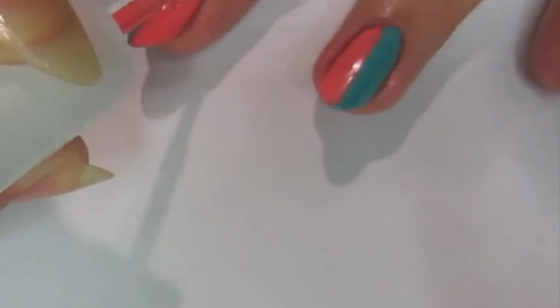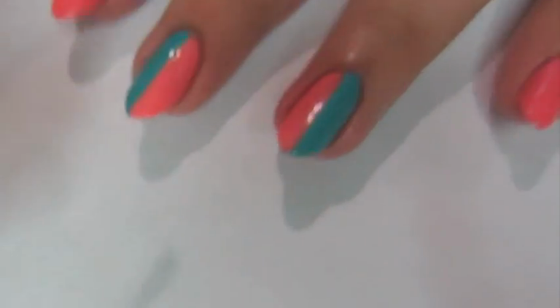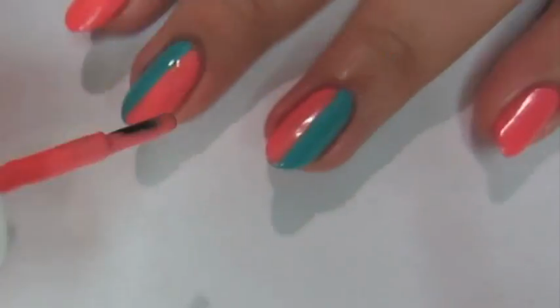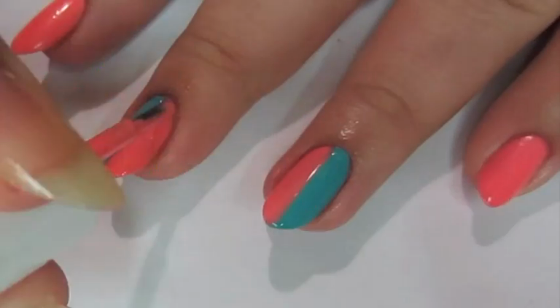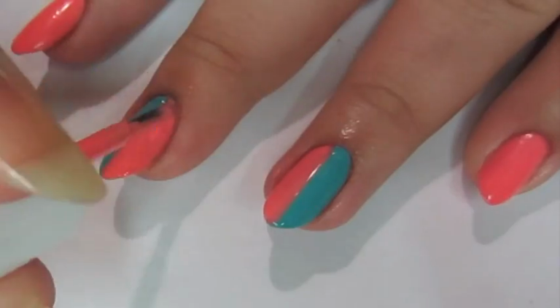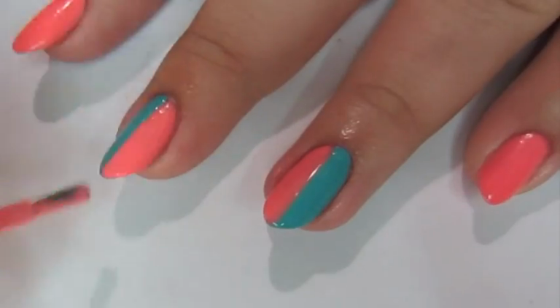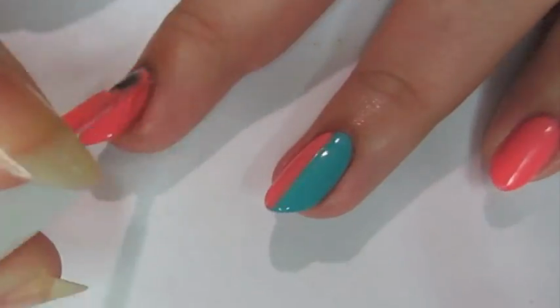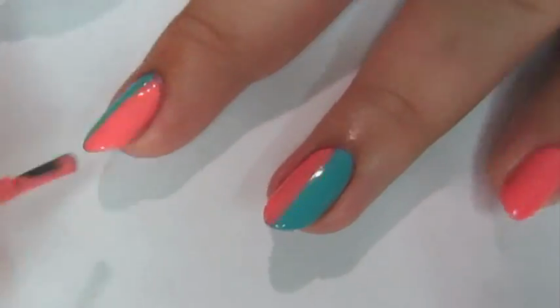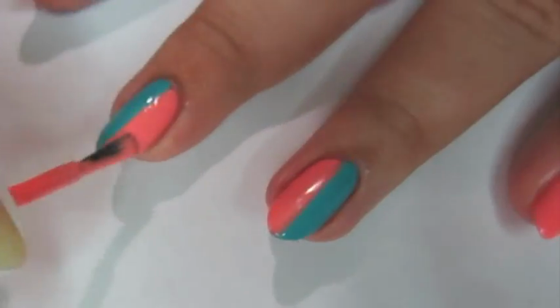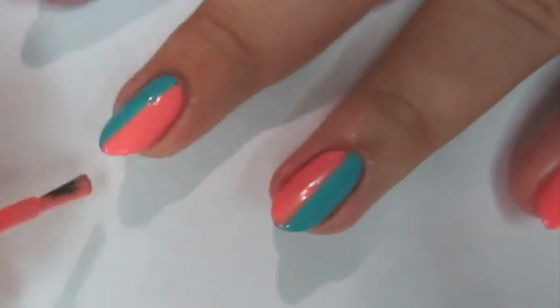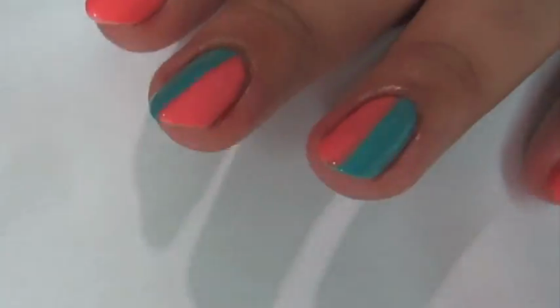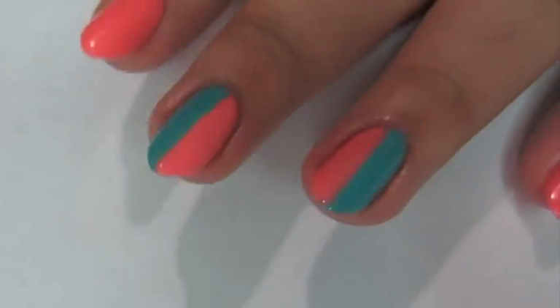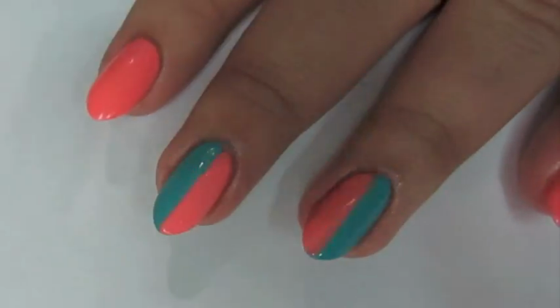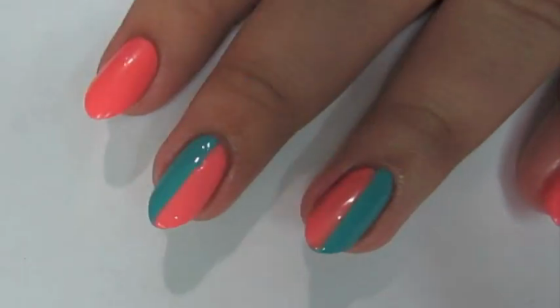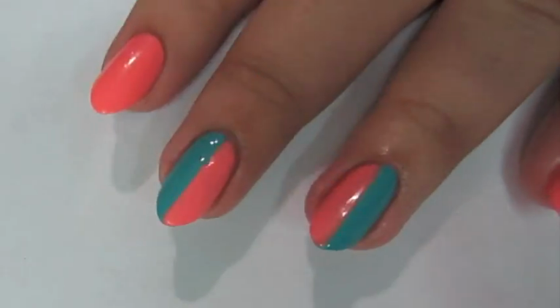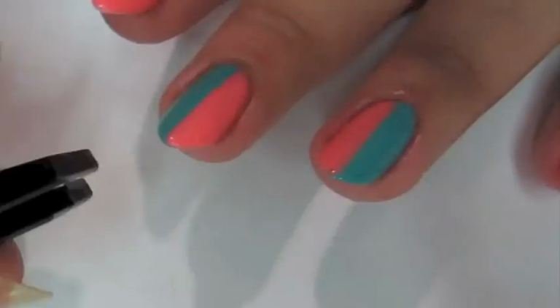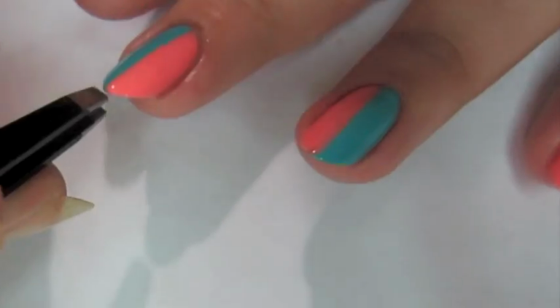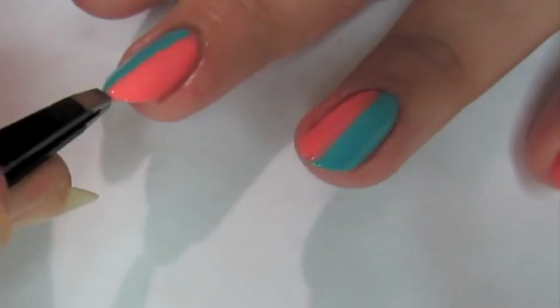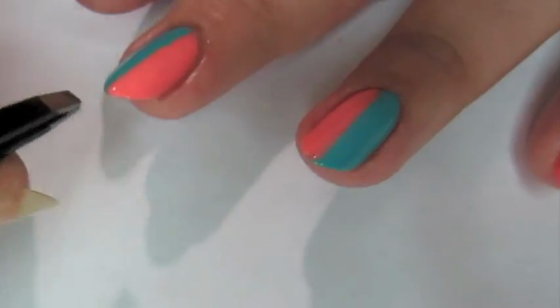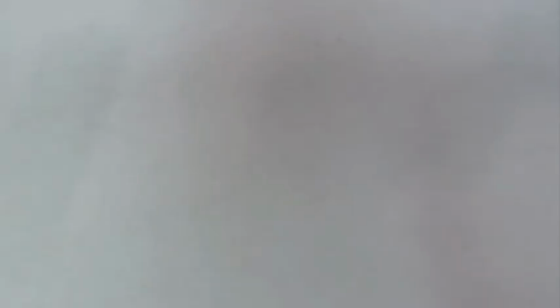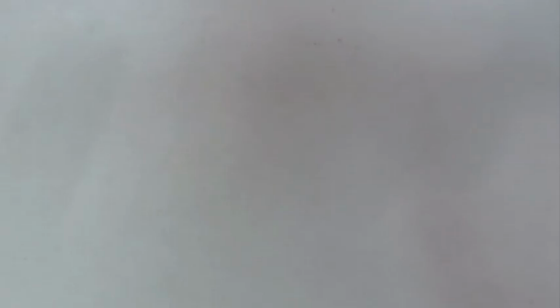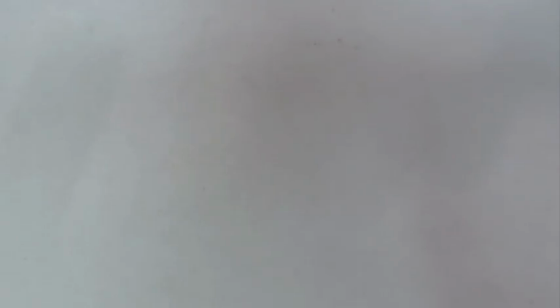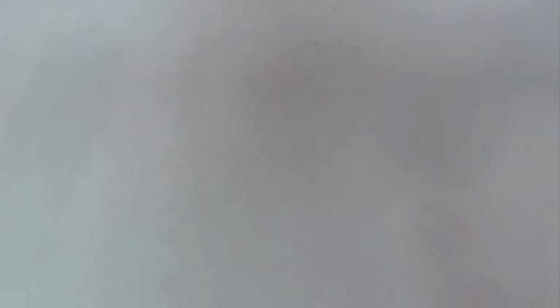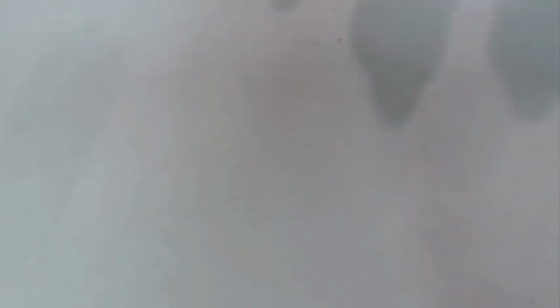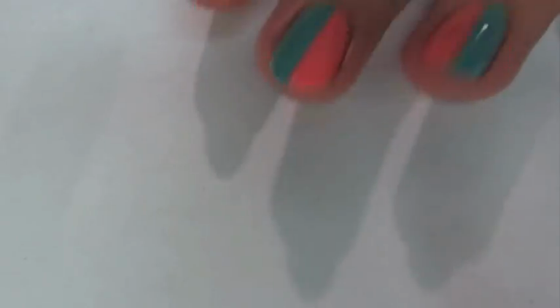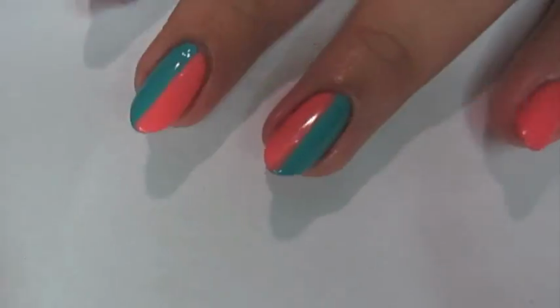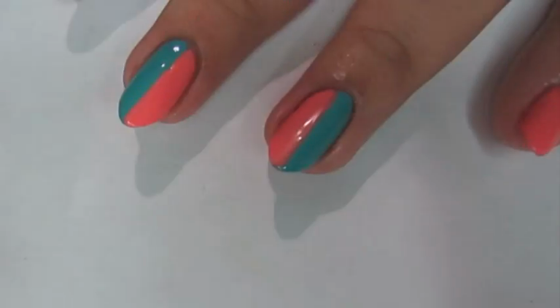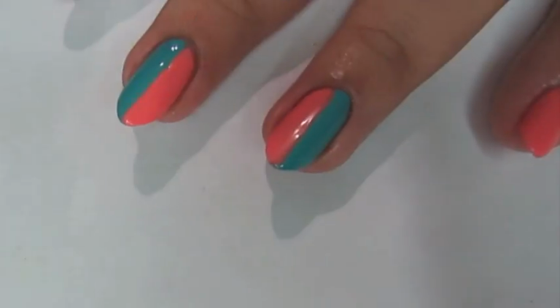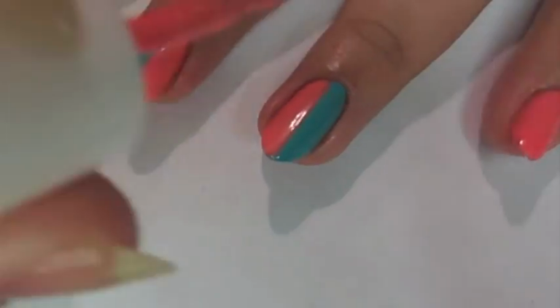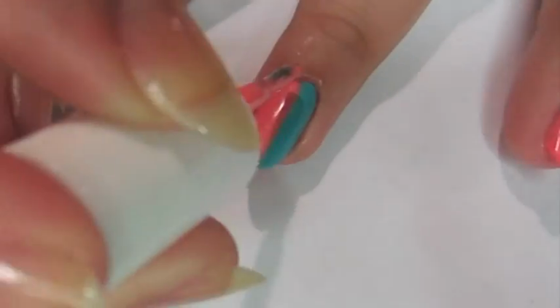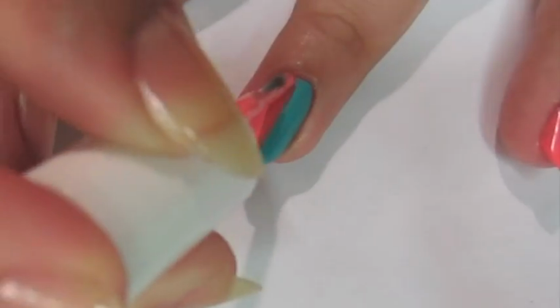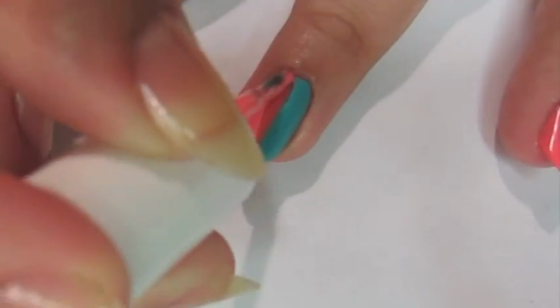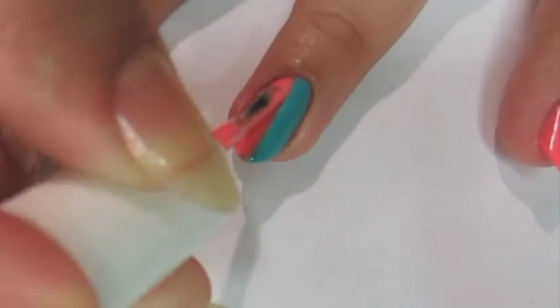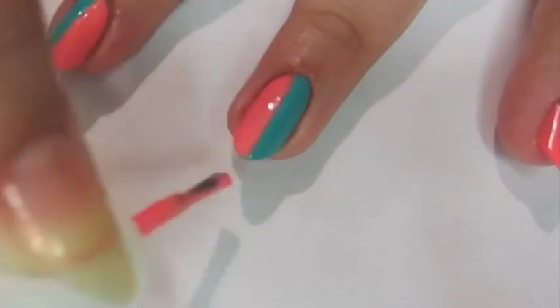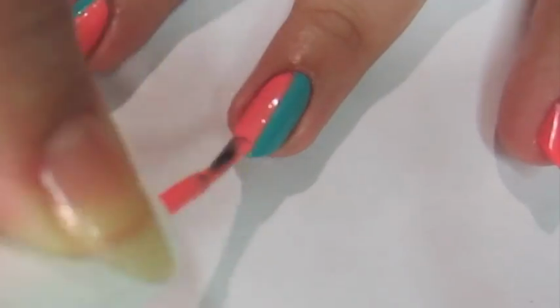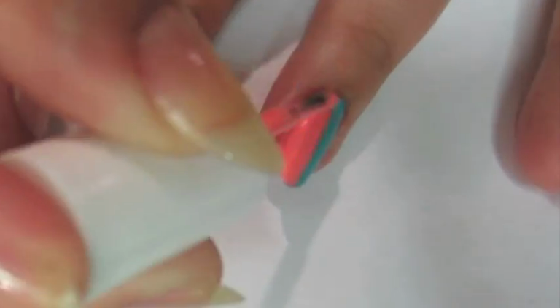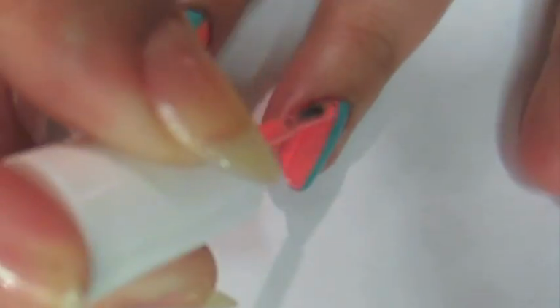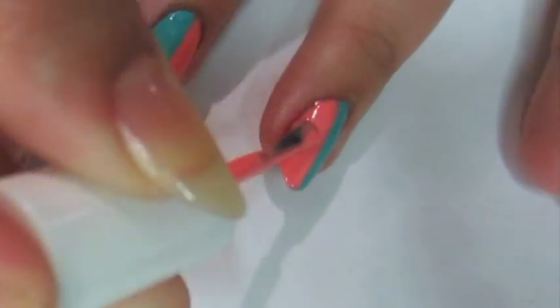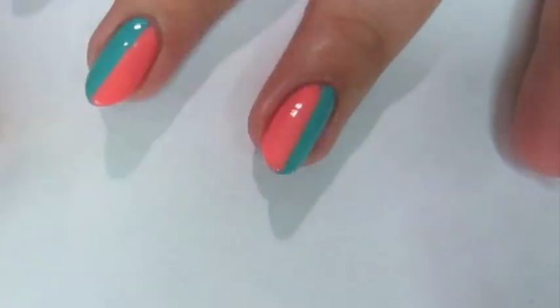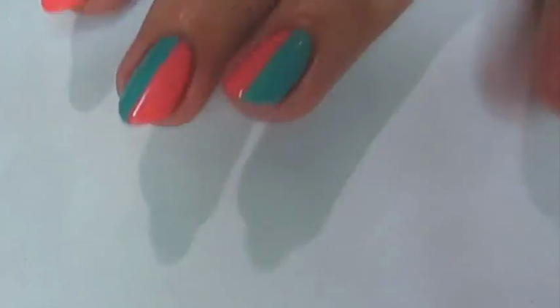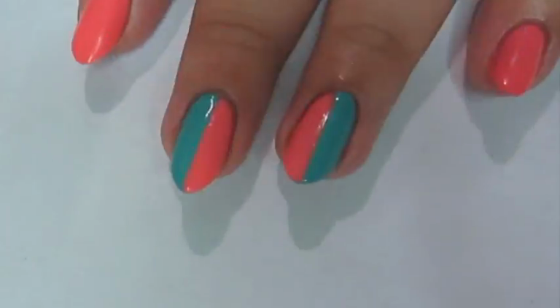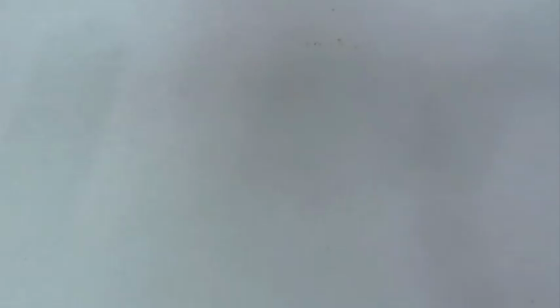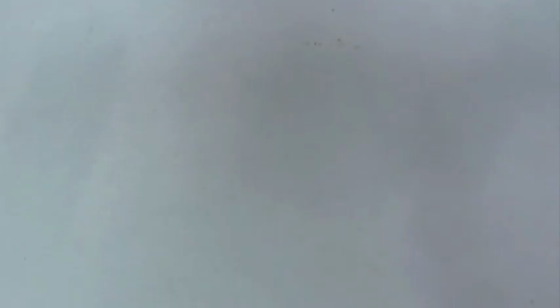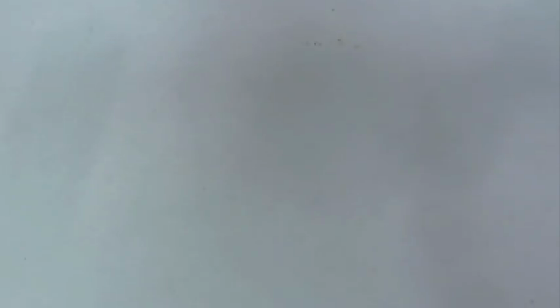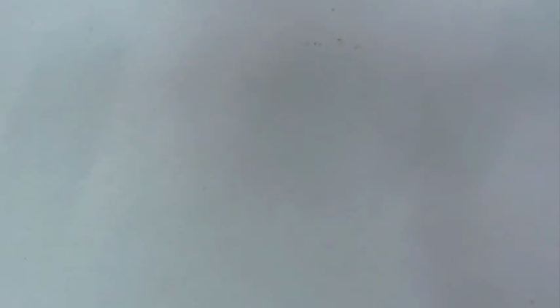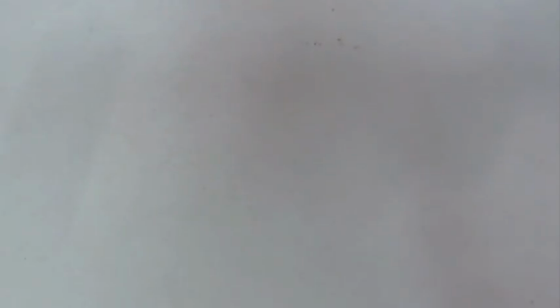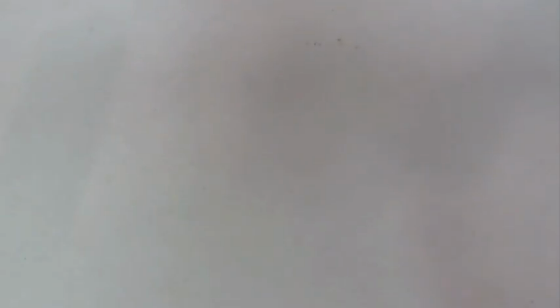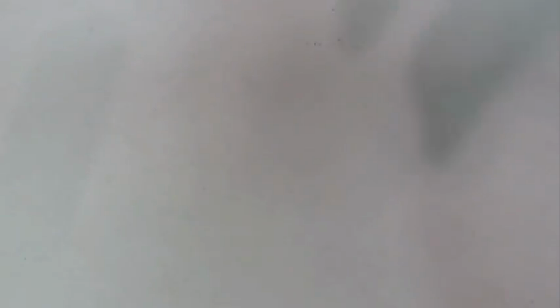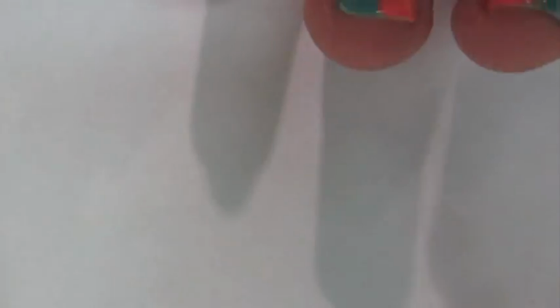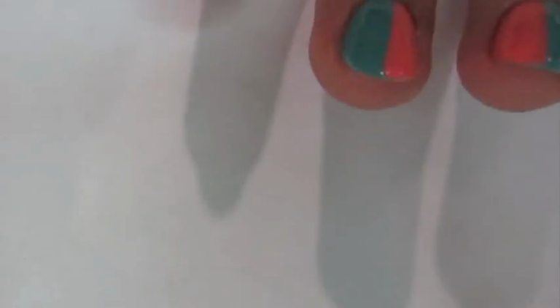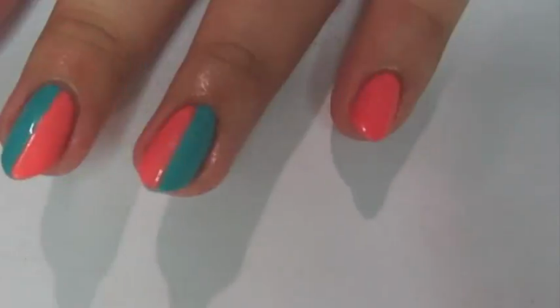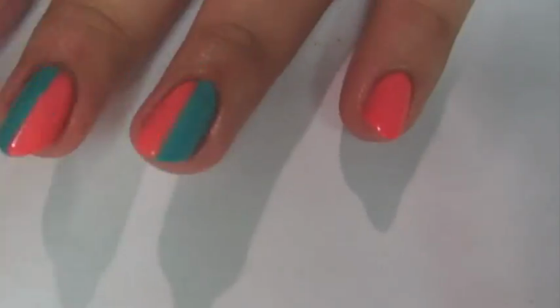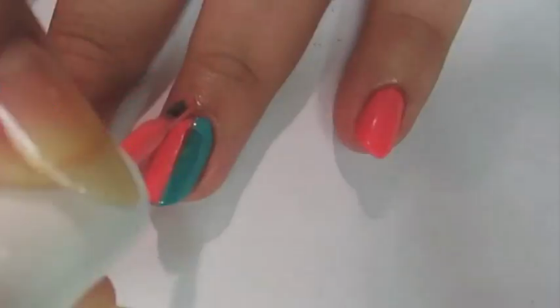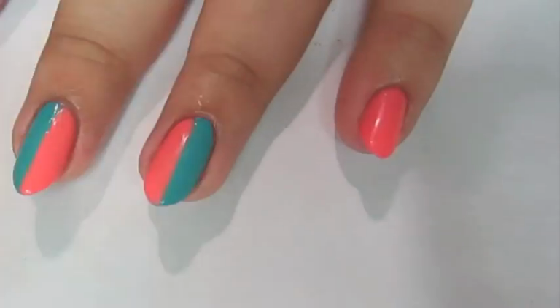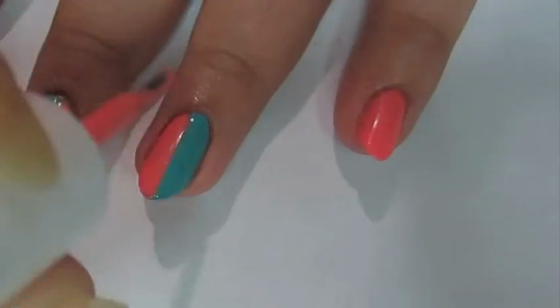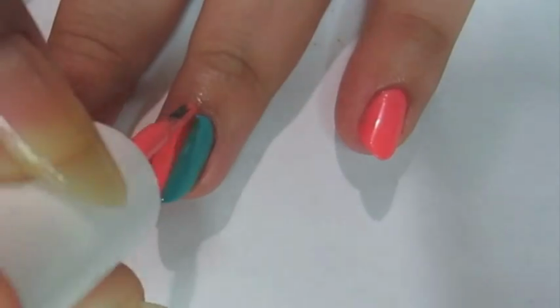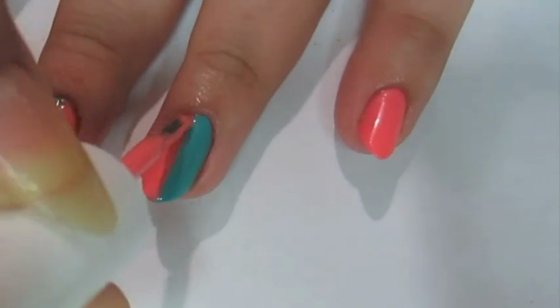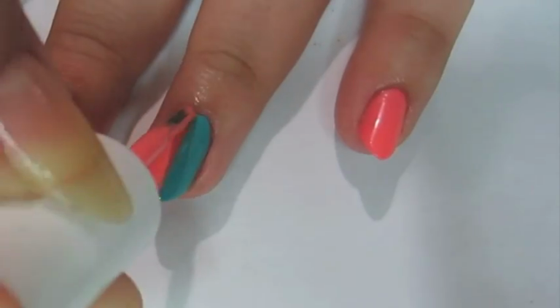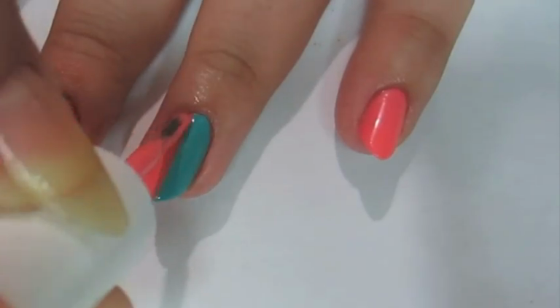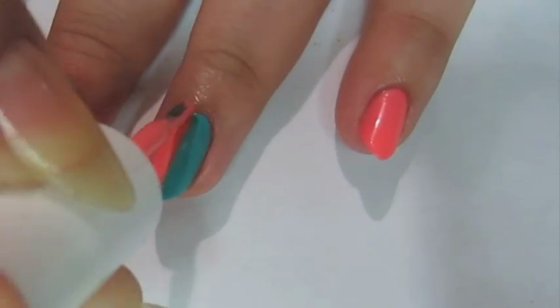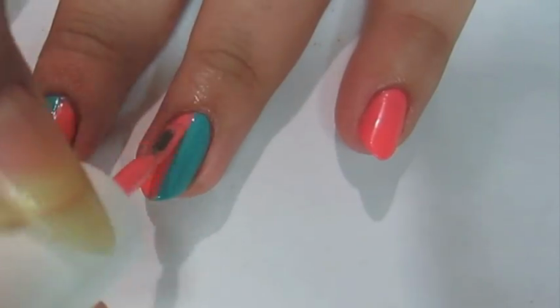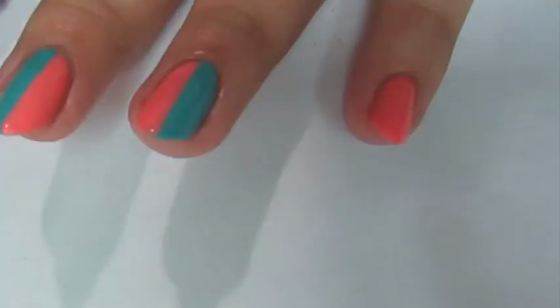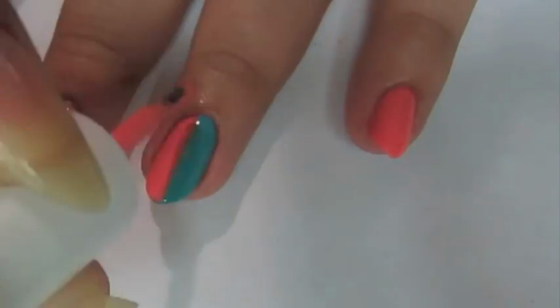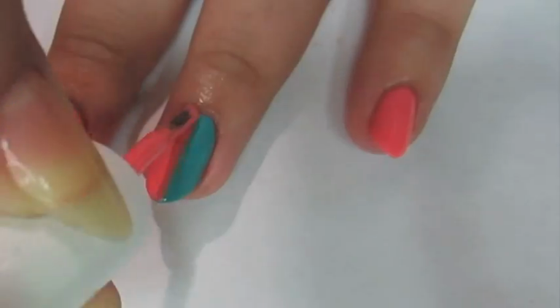Once your first coat of each color has dried, you can then go ahead and put on the second coat, and that's when you start perfecting the line.